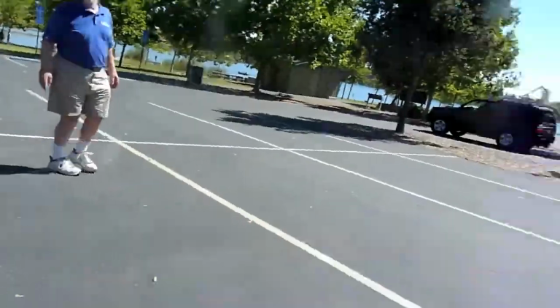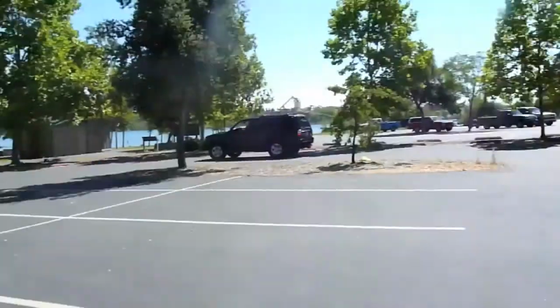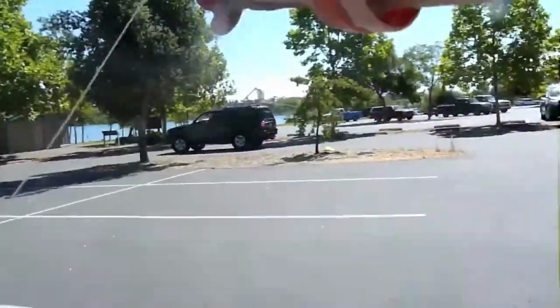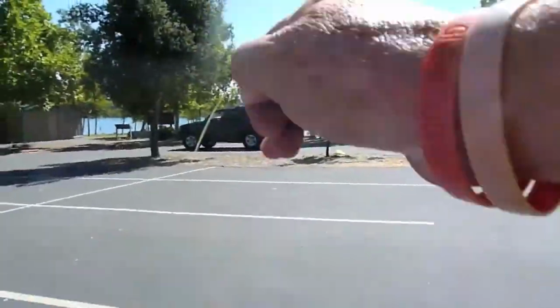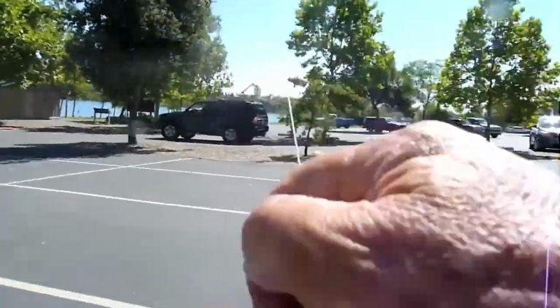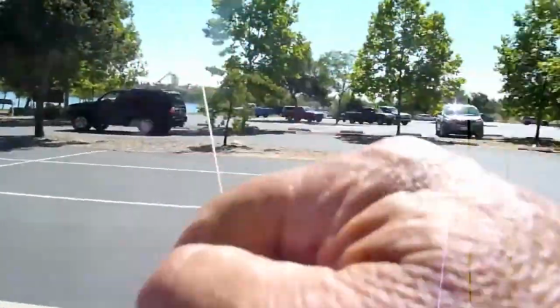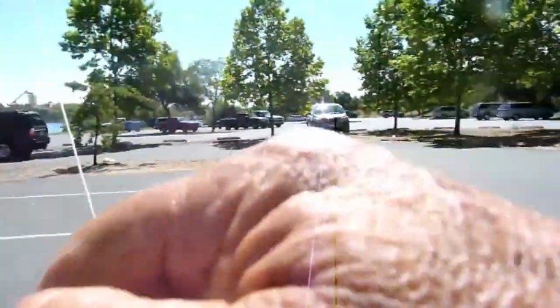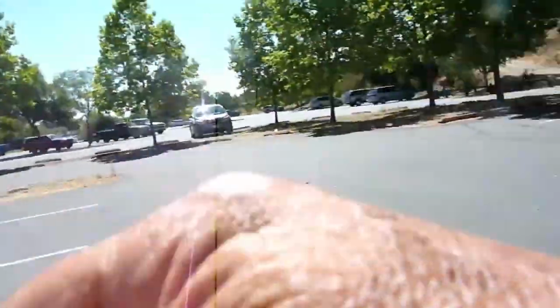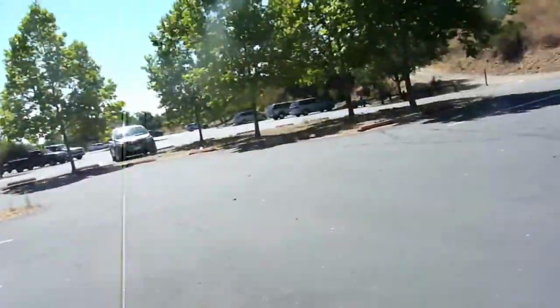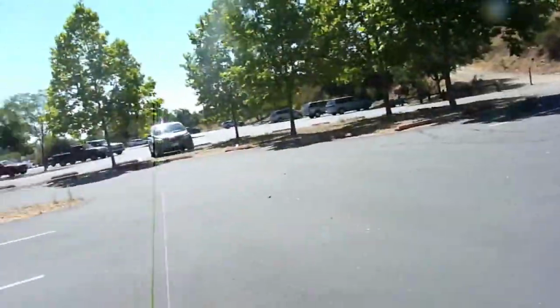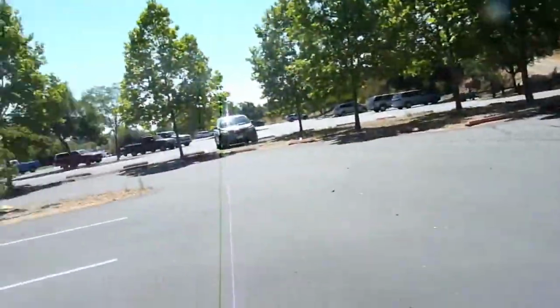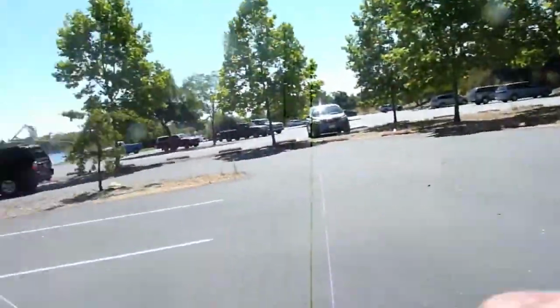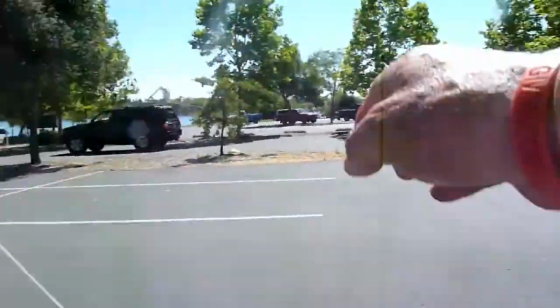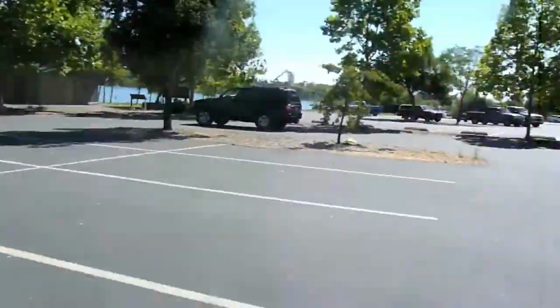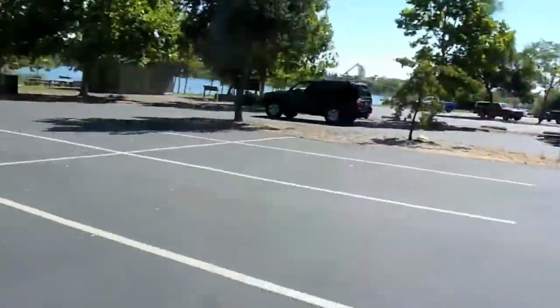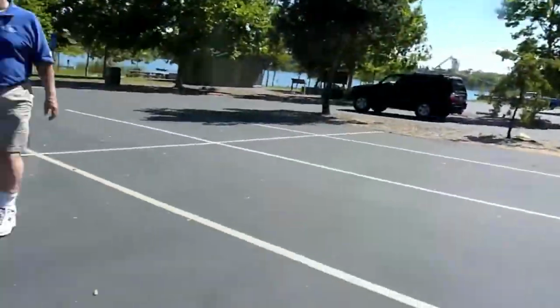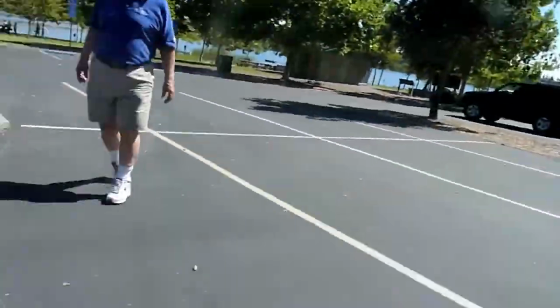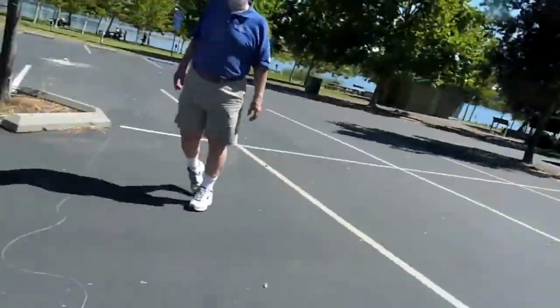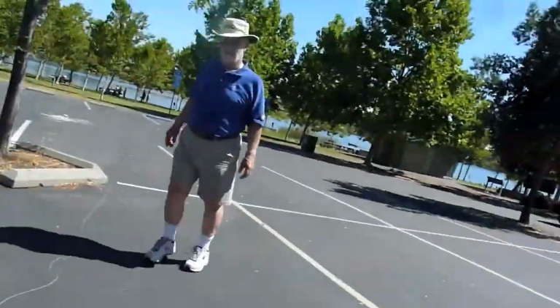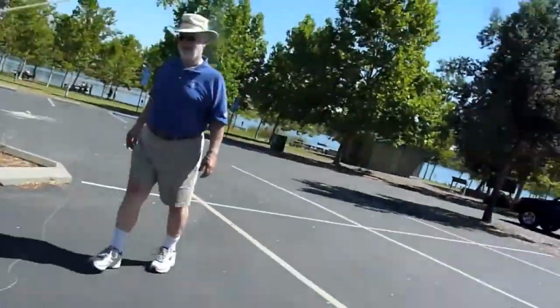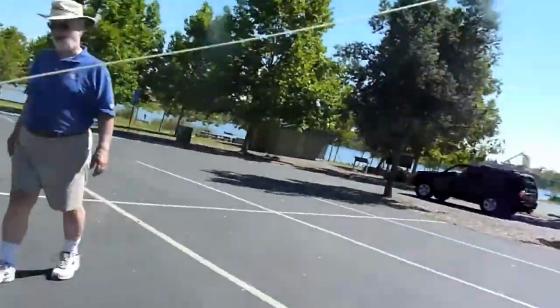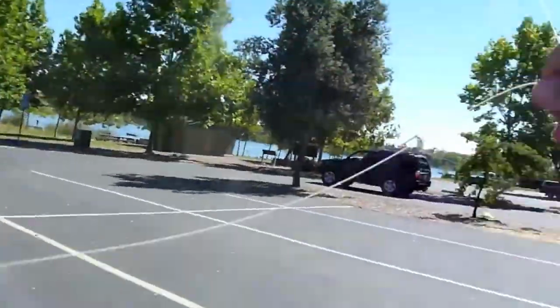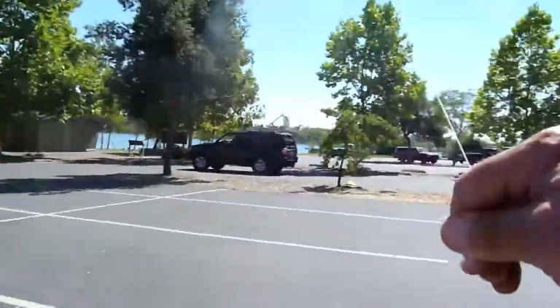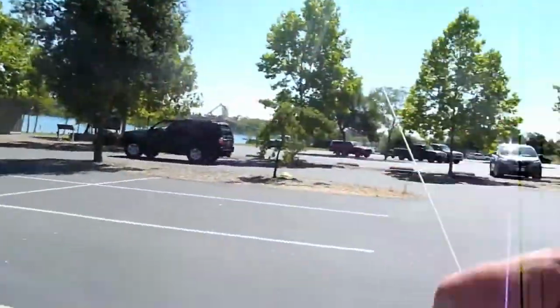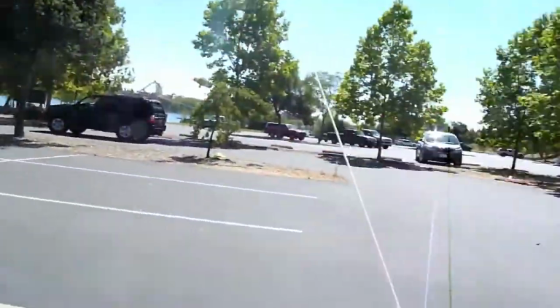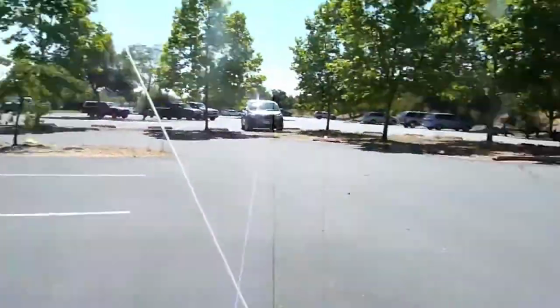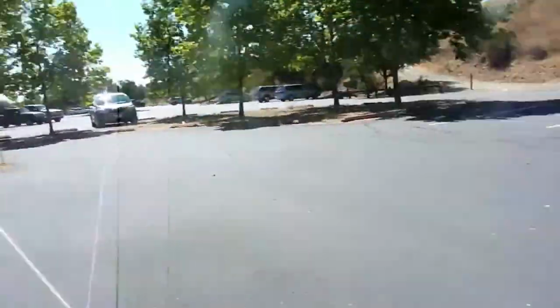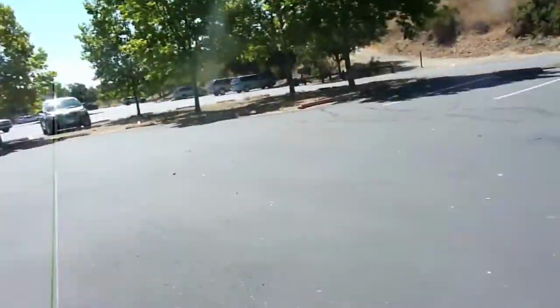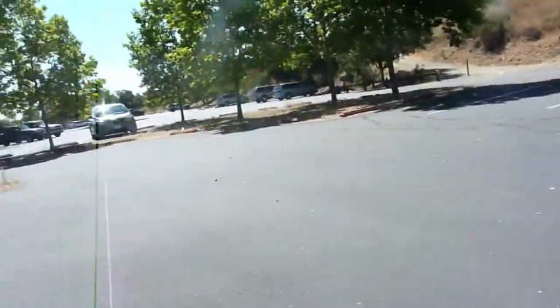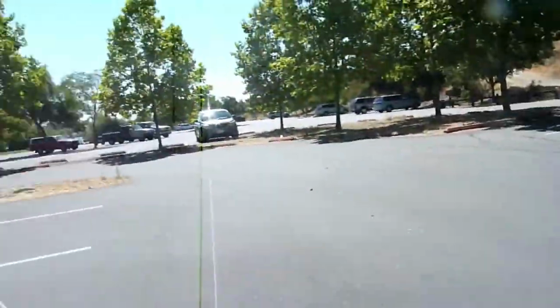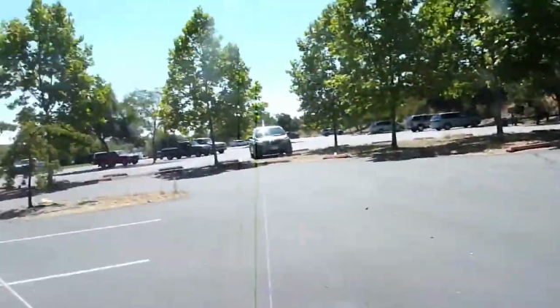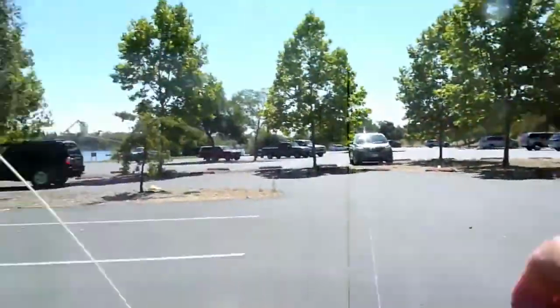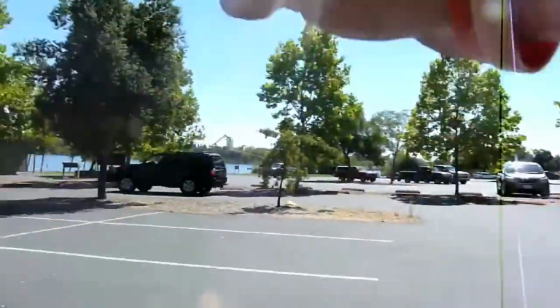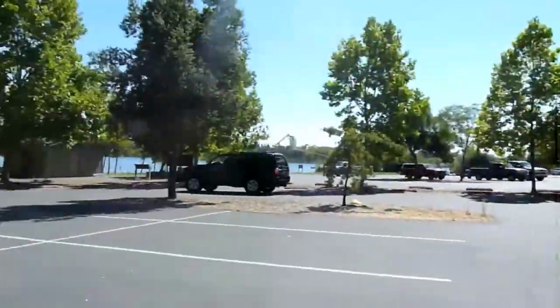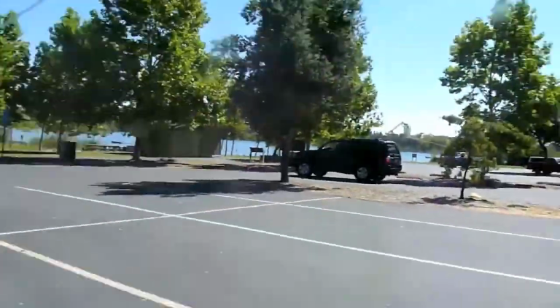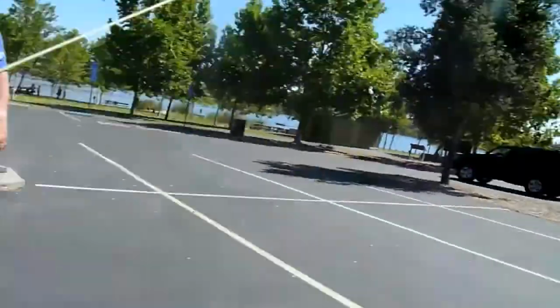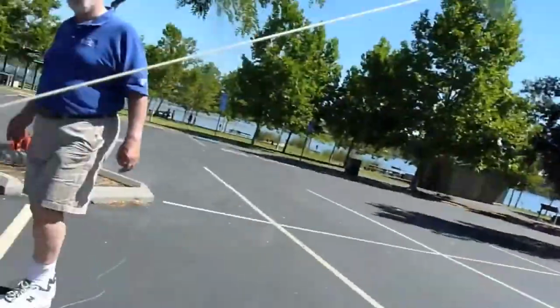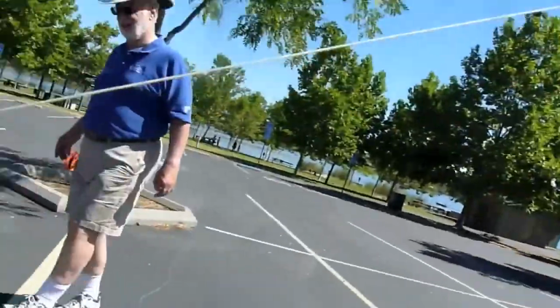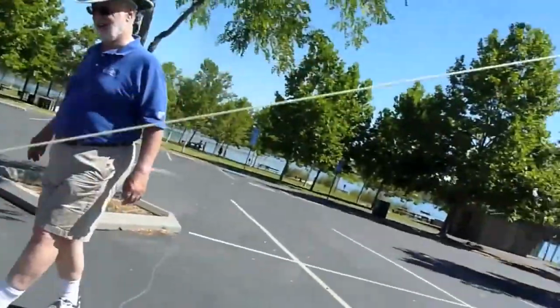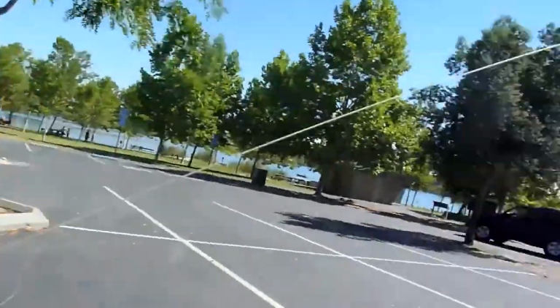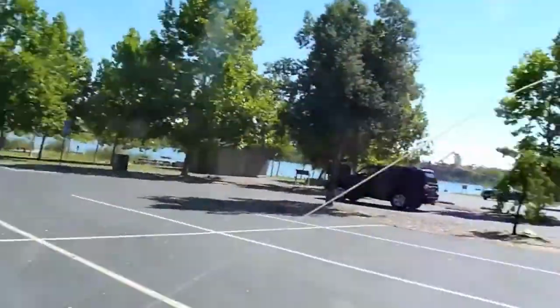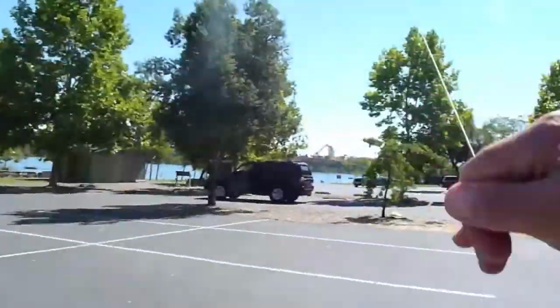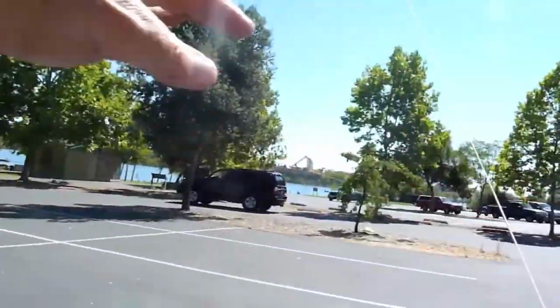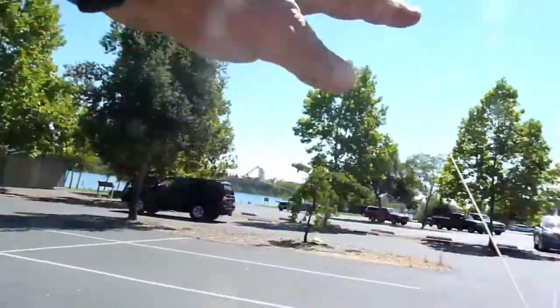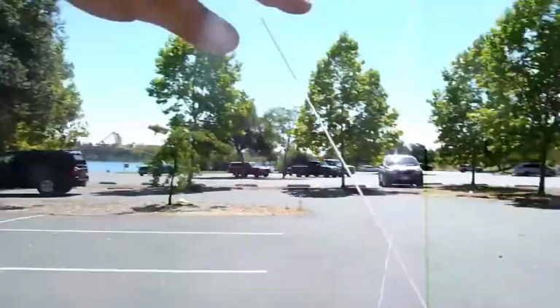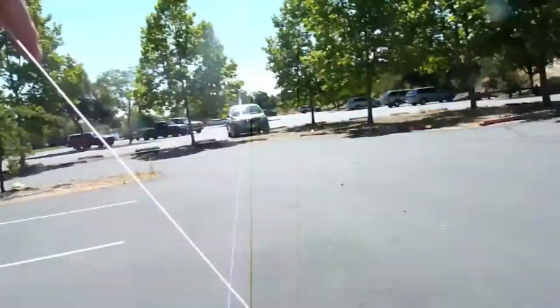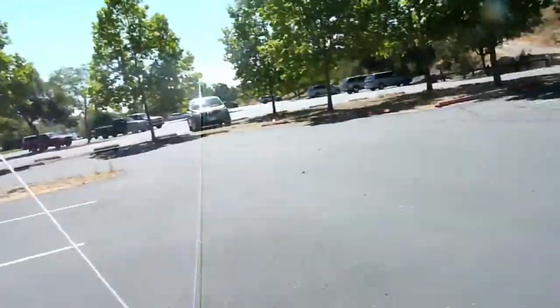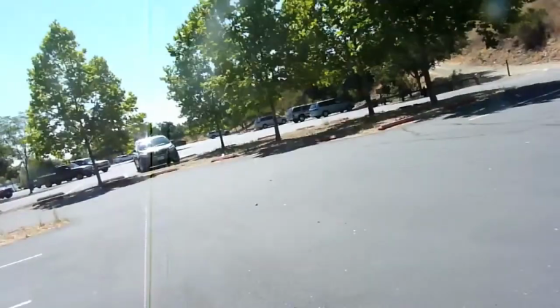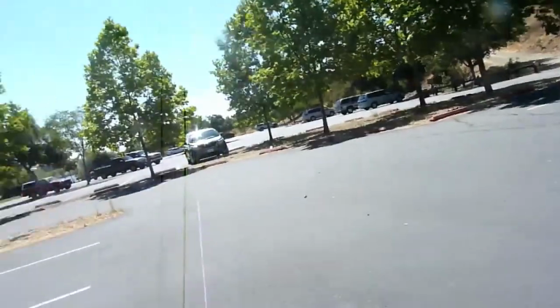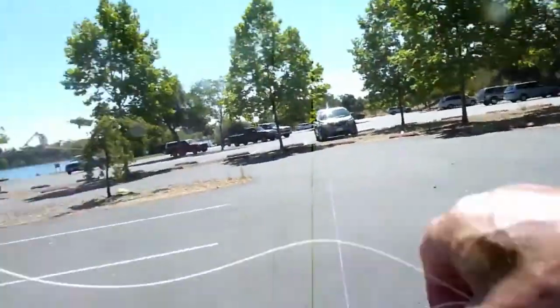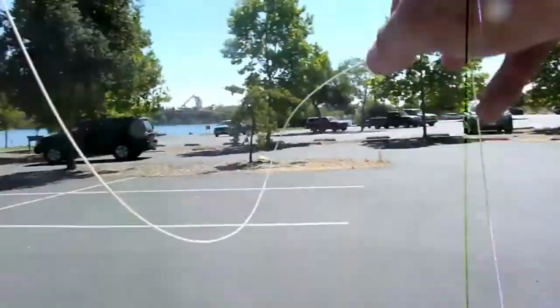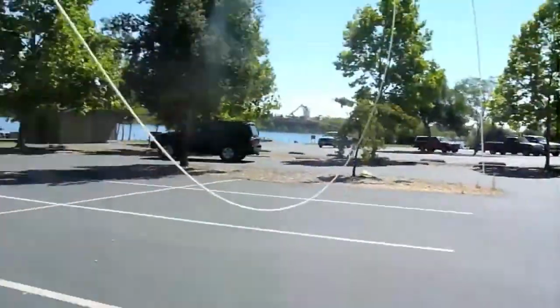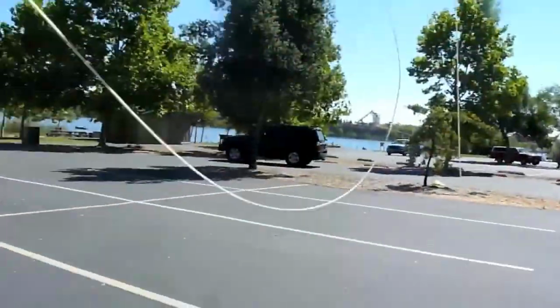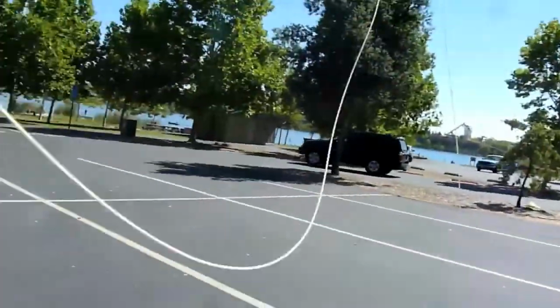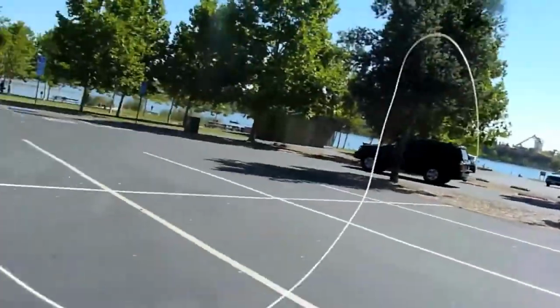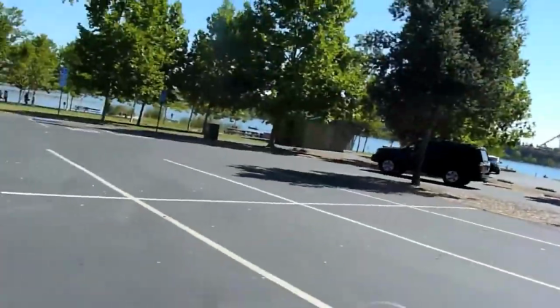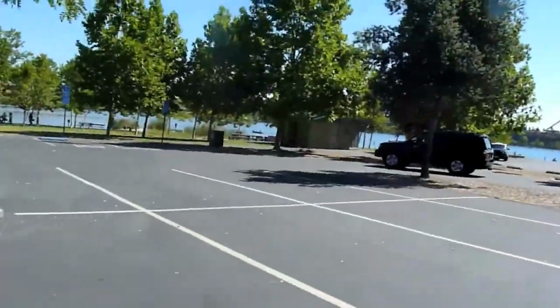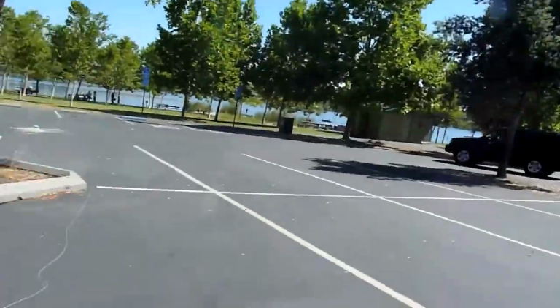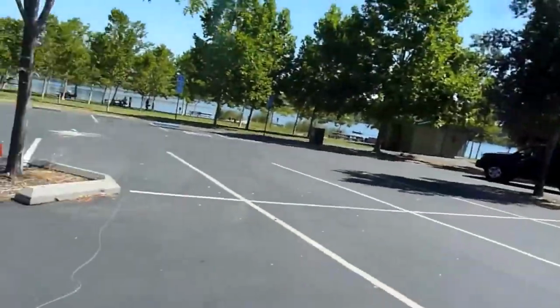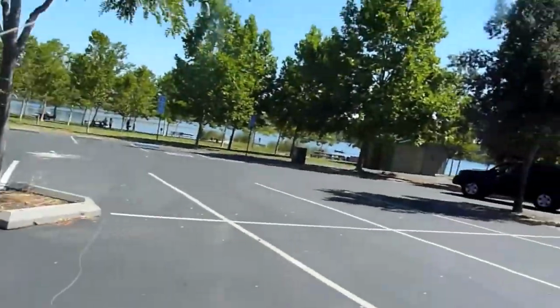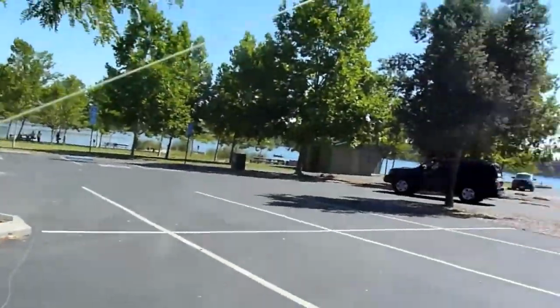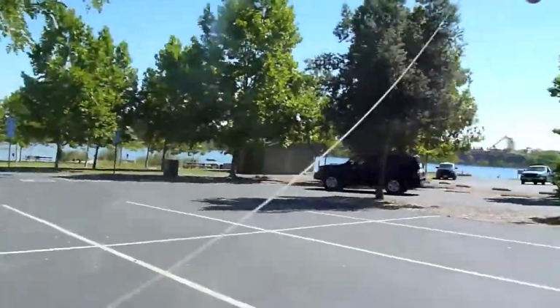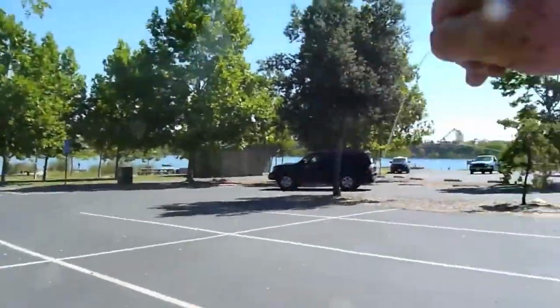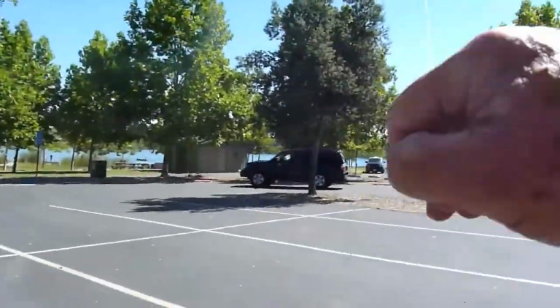We can transfer the images off to your machine and give a quick tutorial on Map Knitter. This is a 16 gig card.